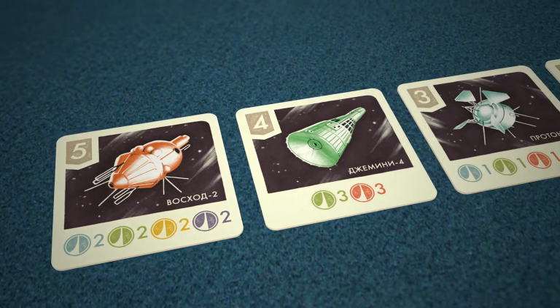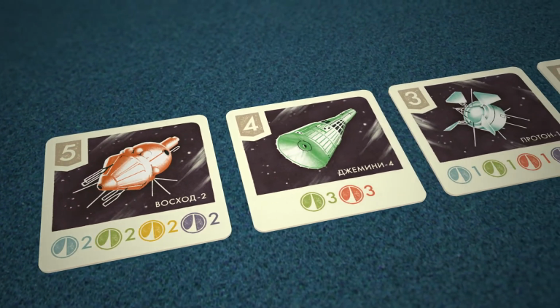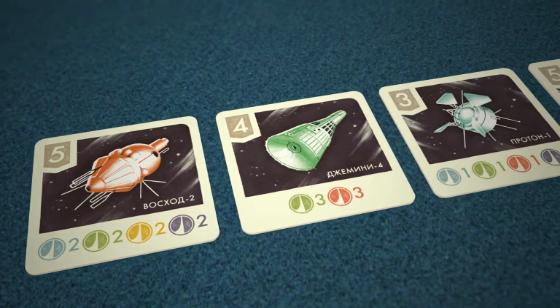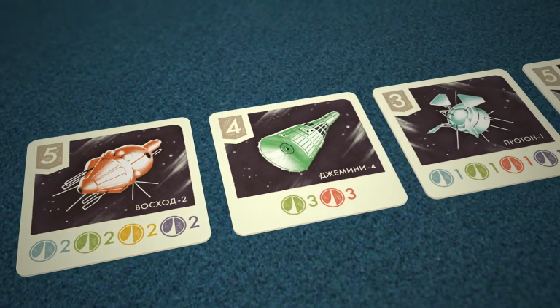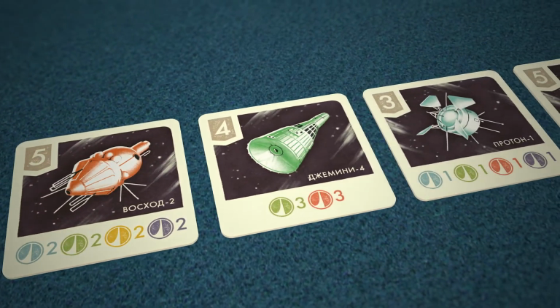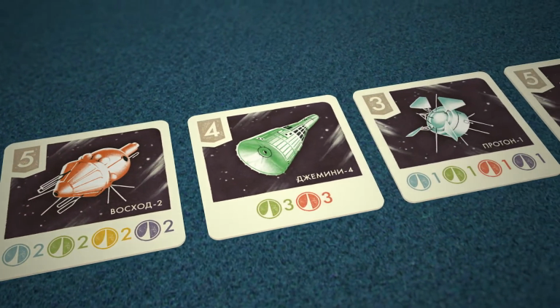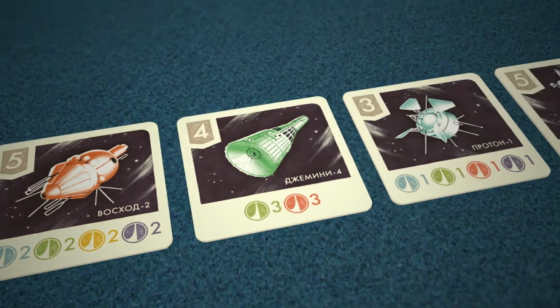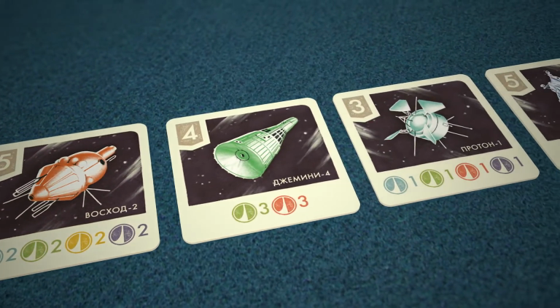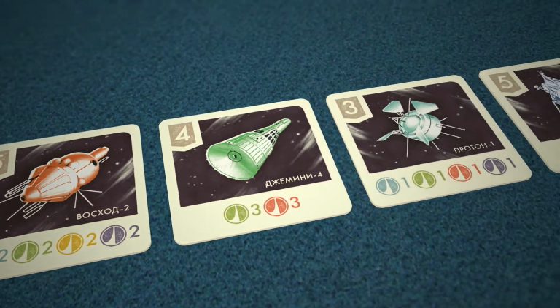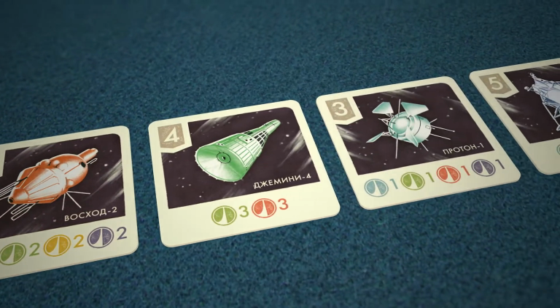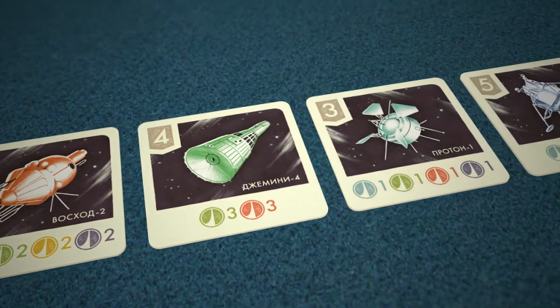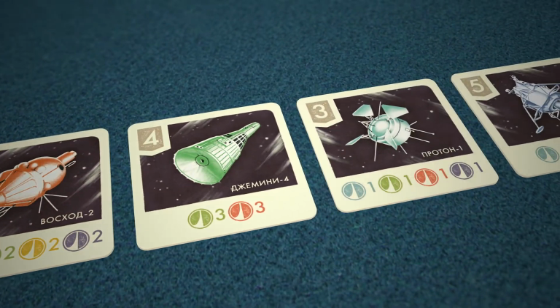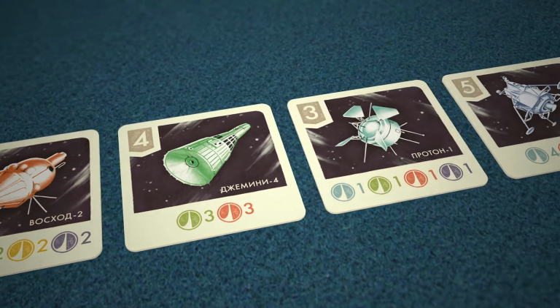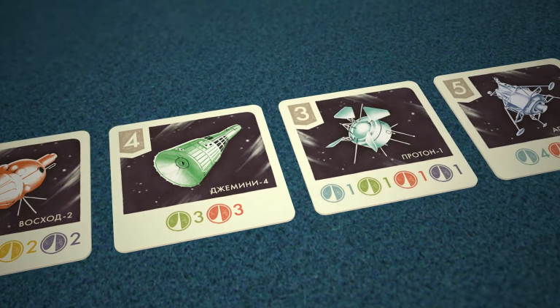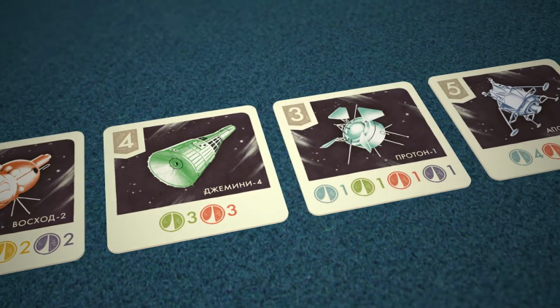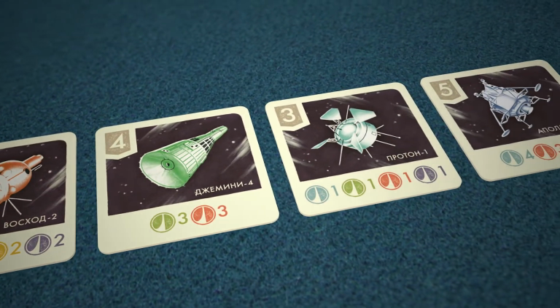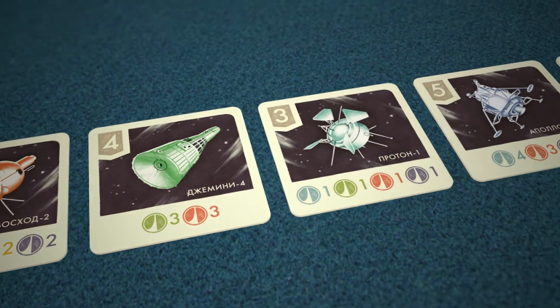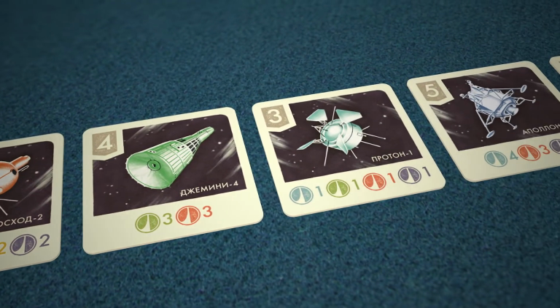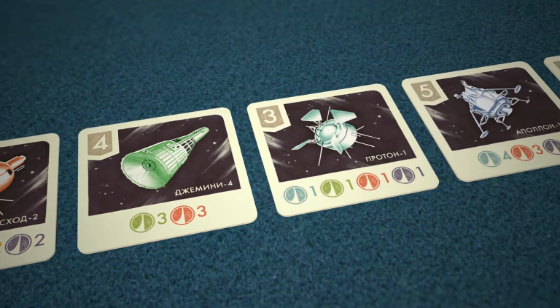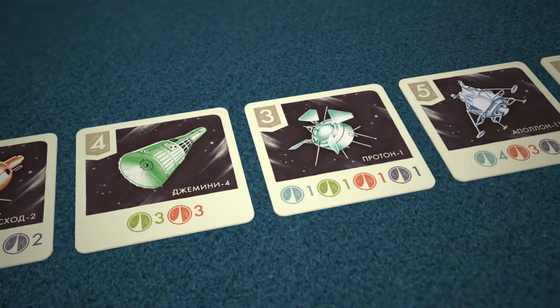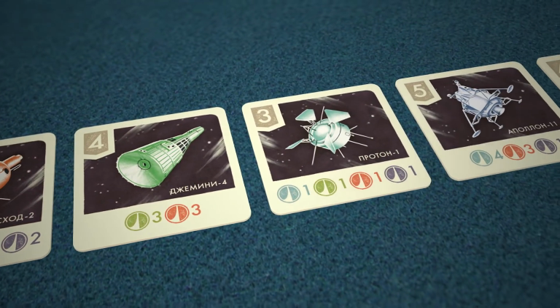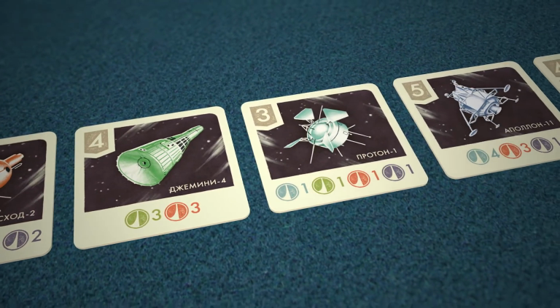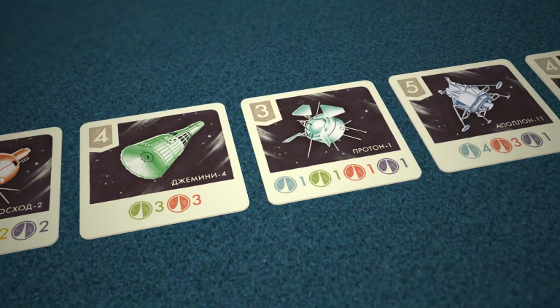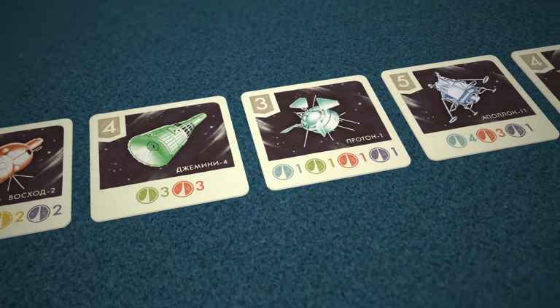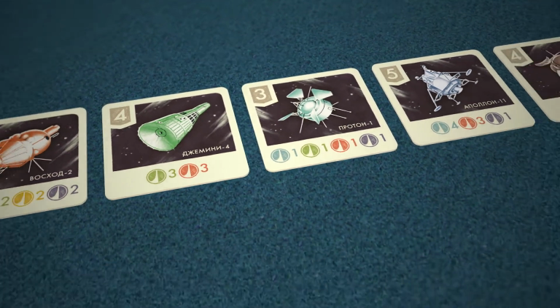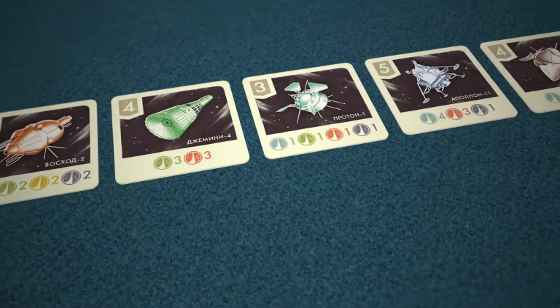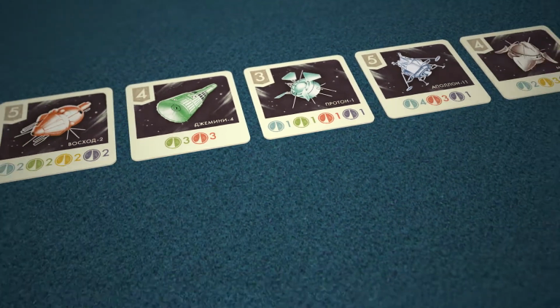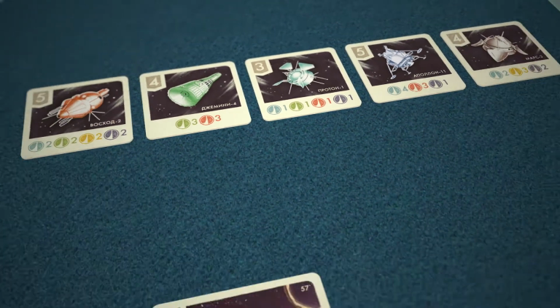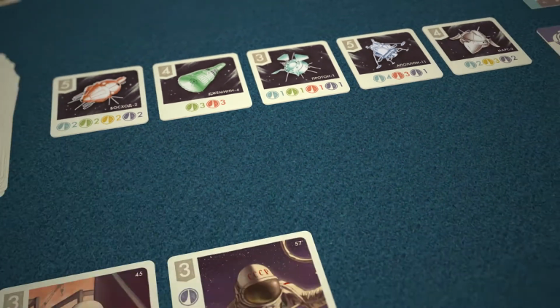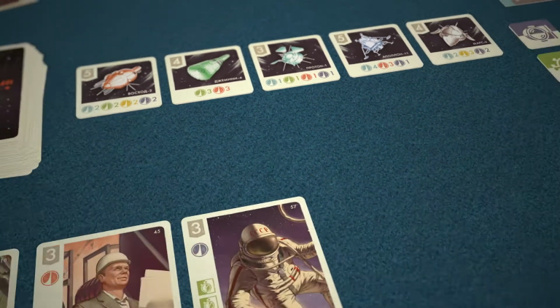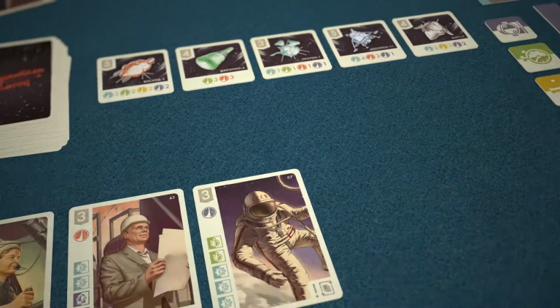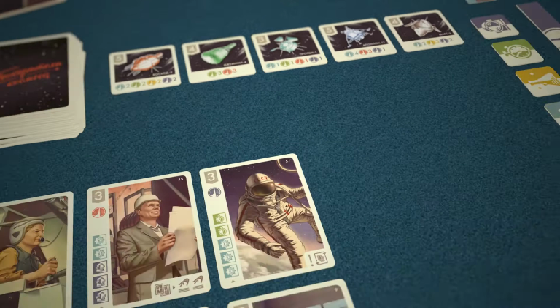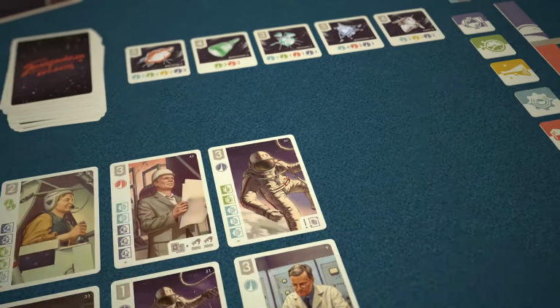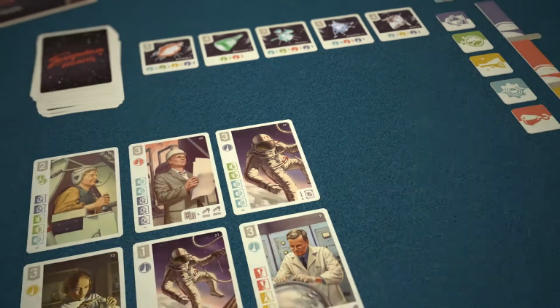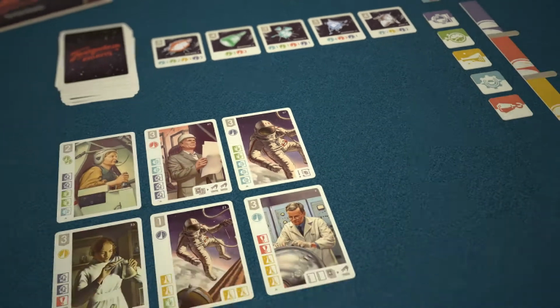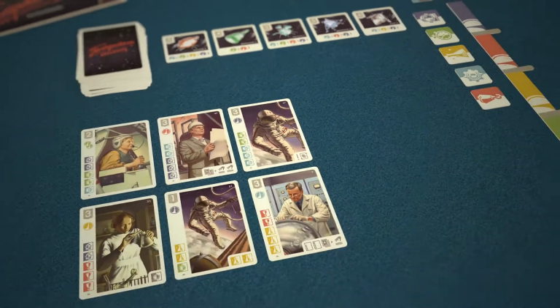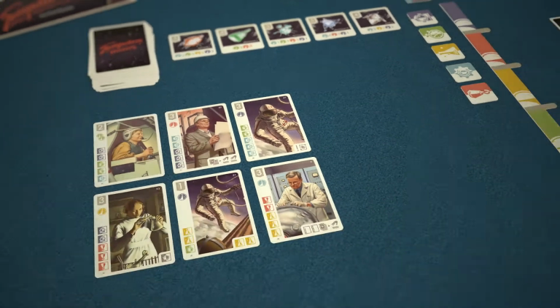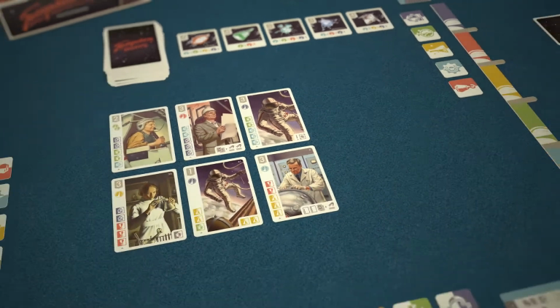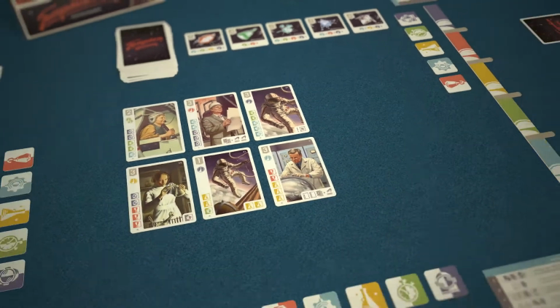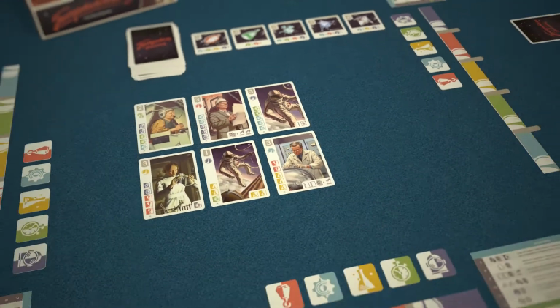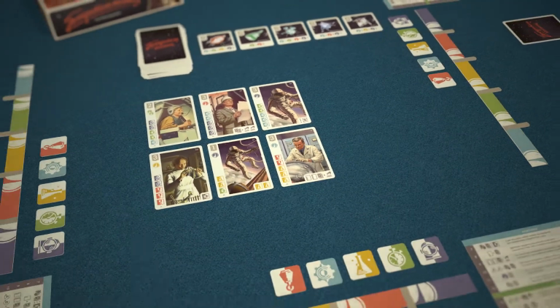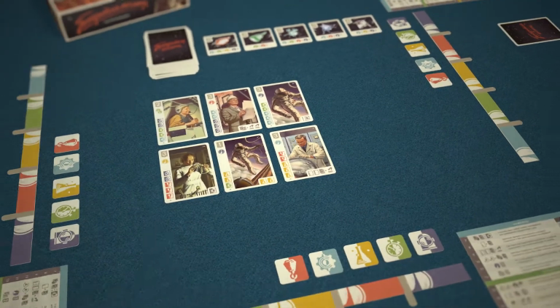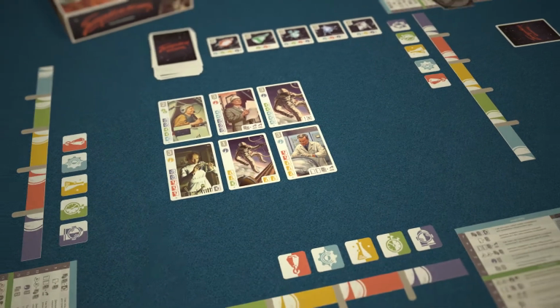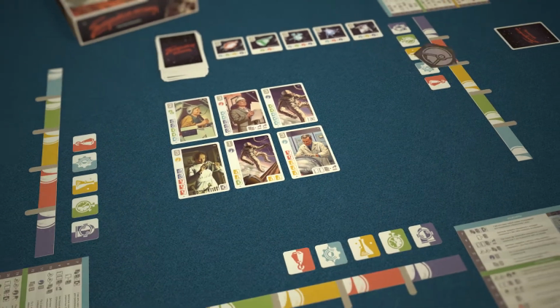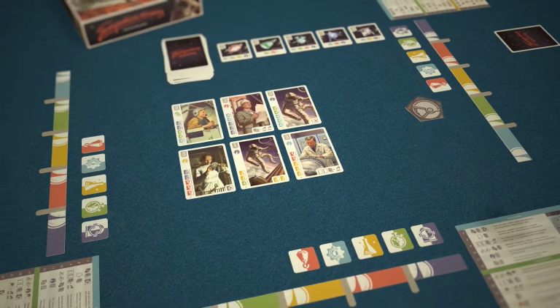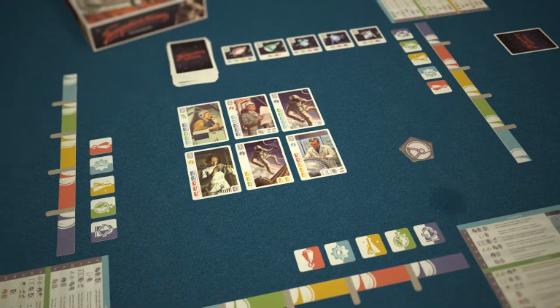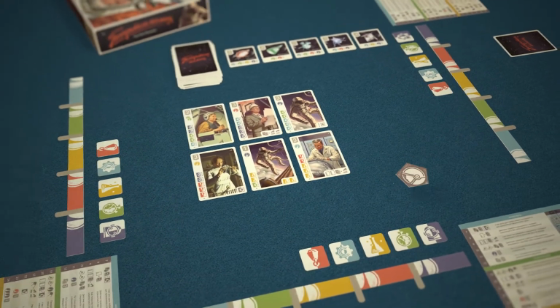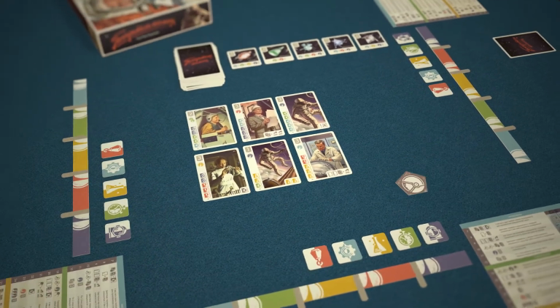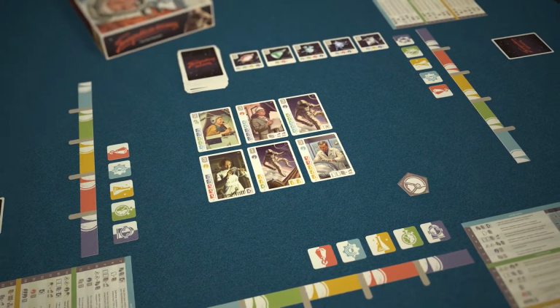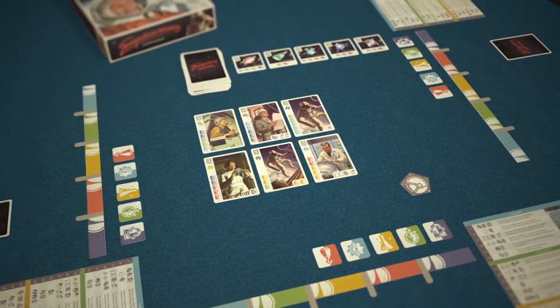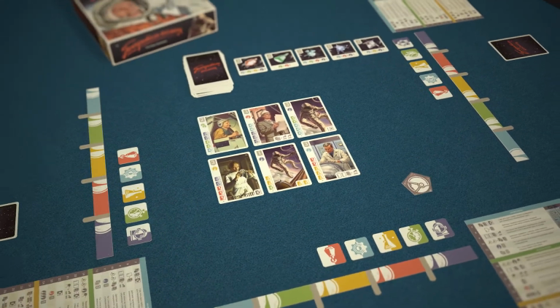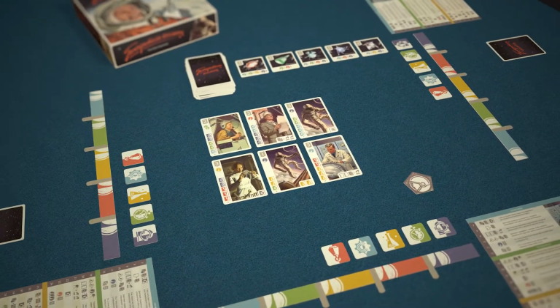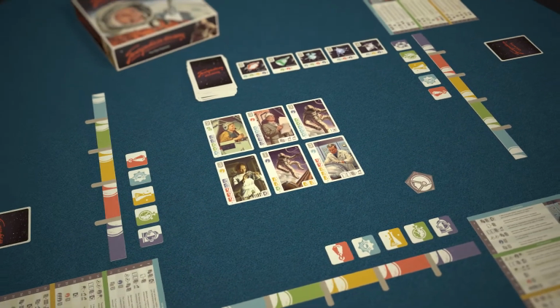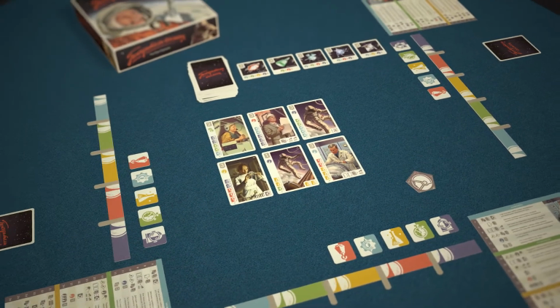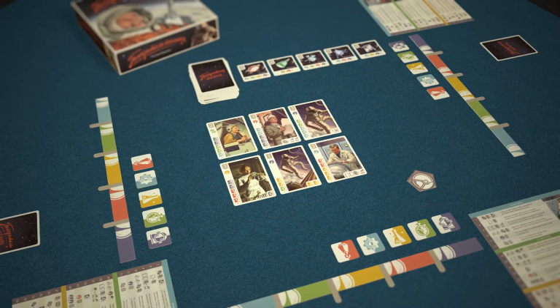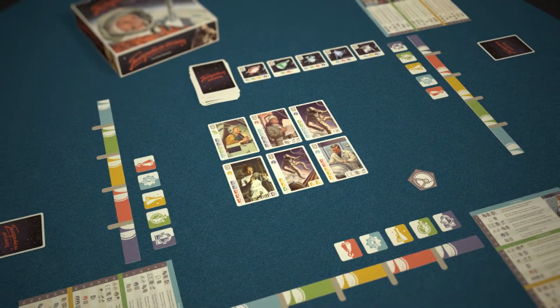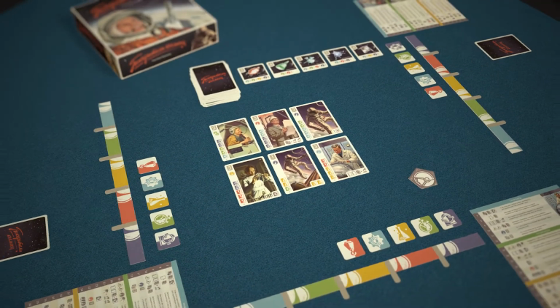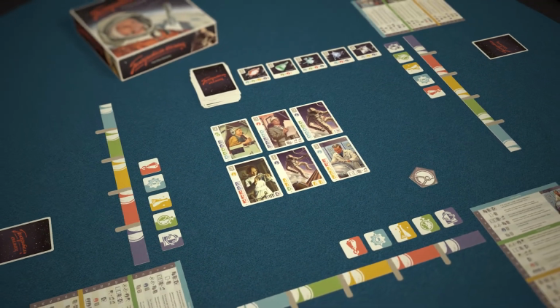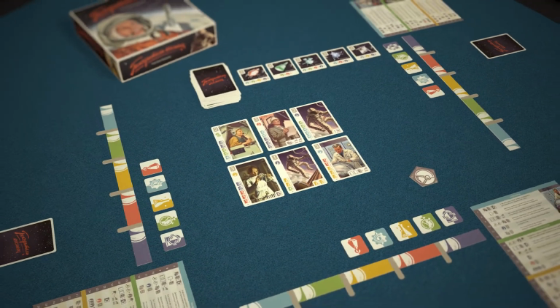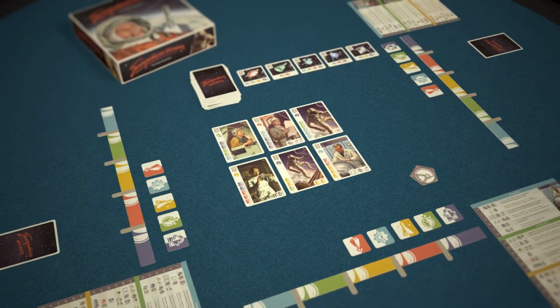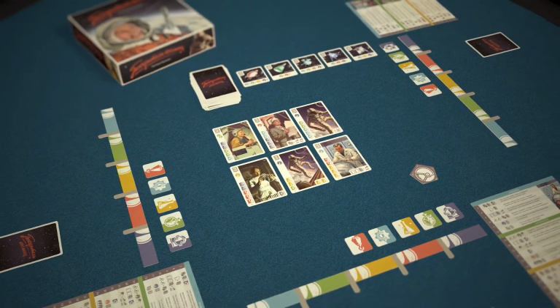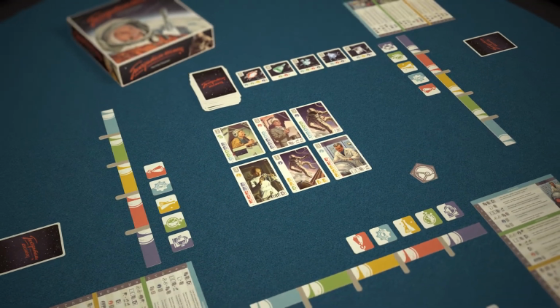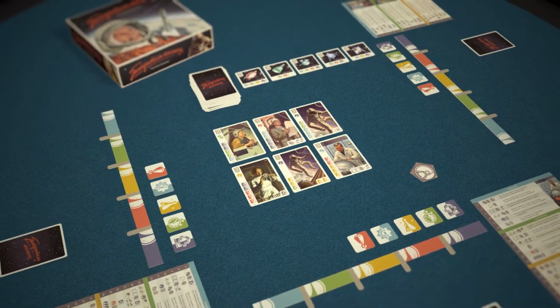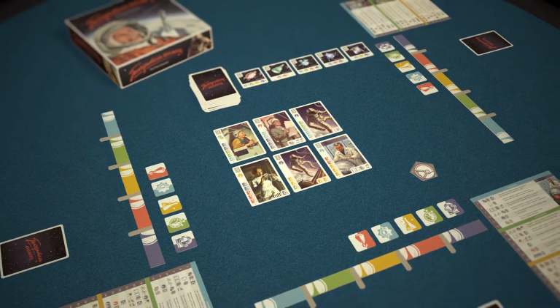The projects to be completed by the players are also located in the center of the table. Each project recreates a real one. One of the players gets the first player token. Let the game begin!